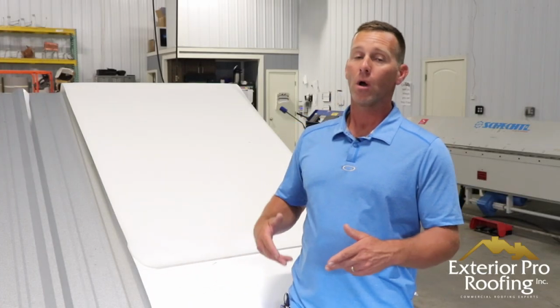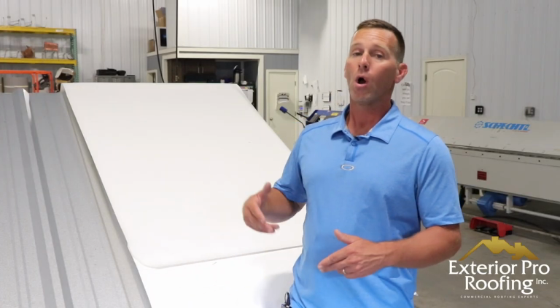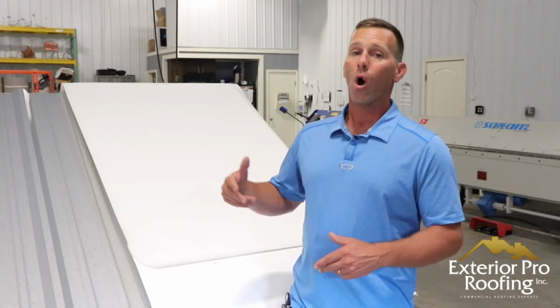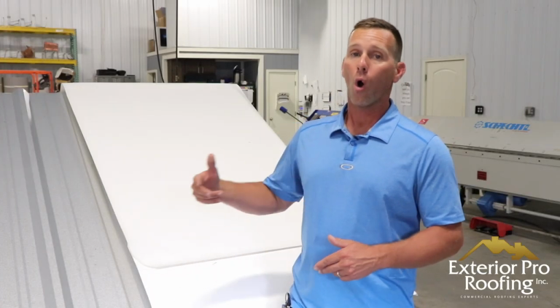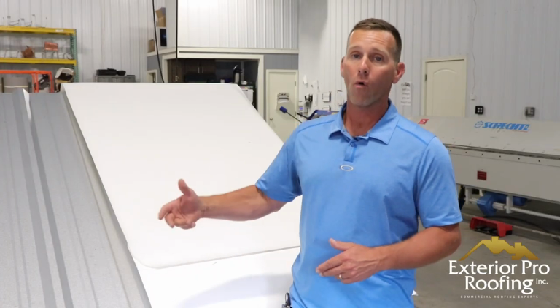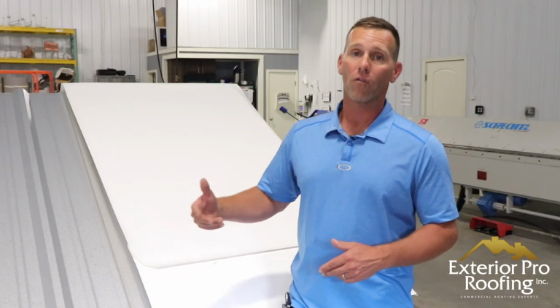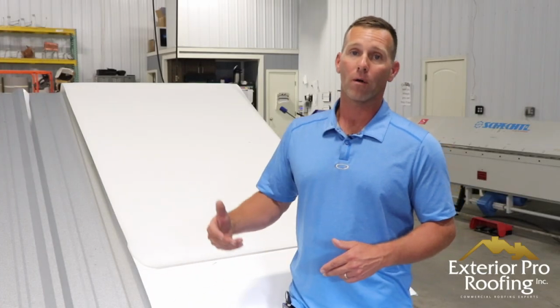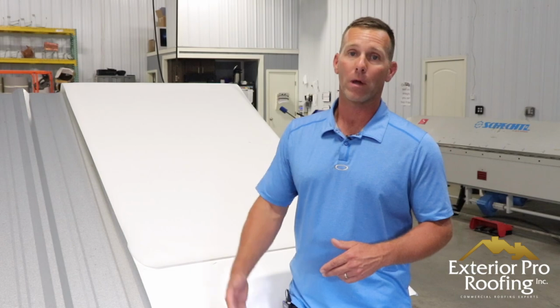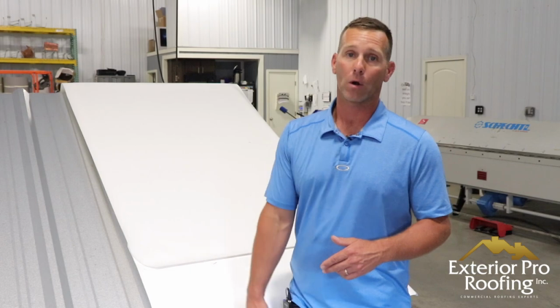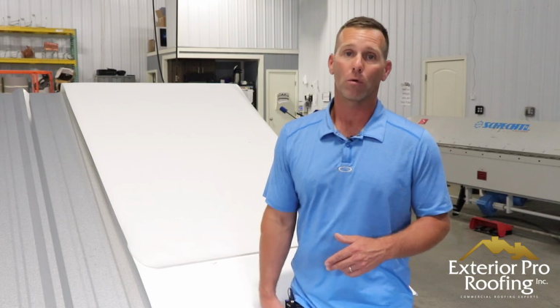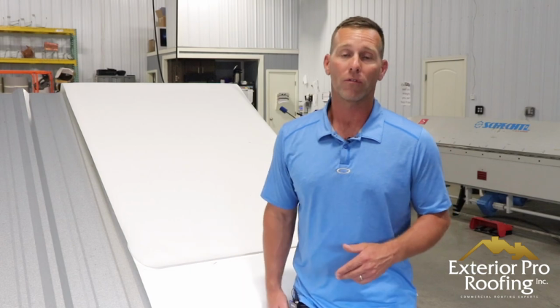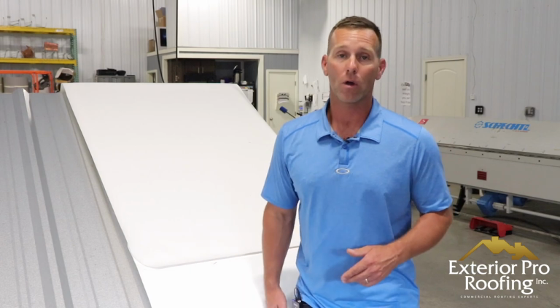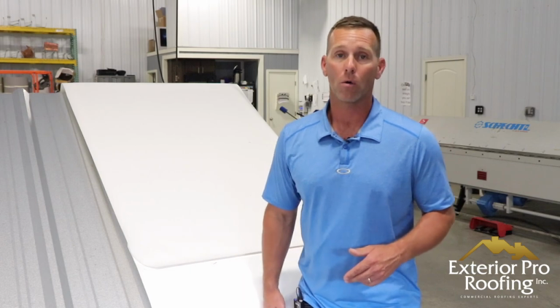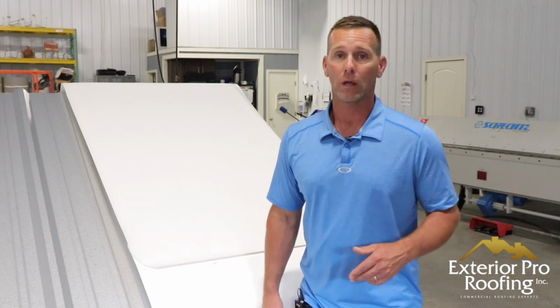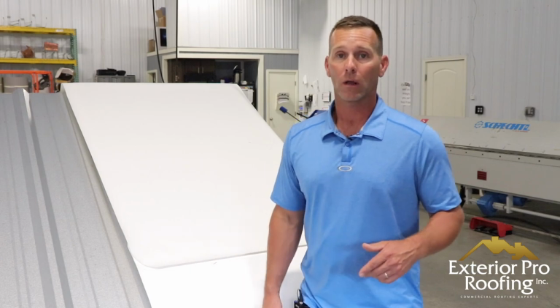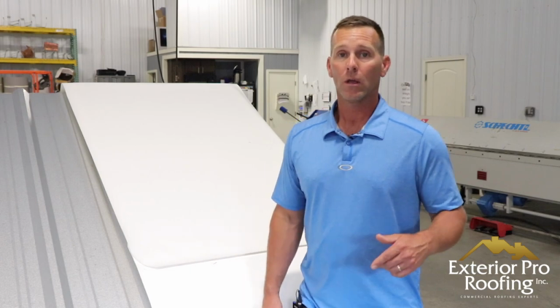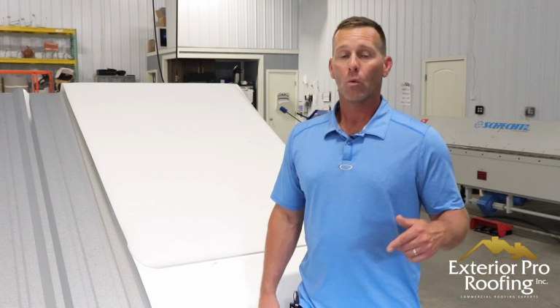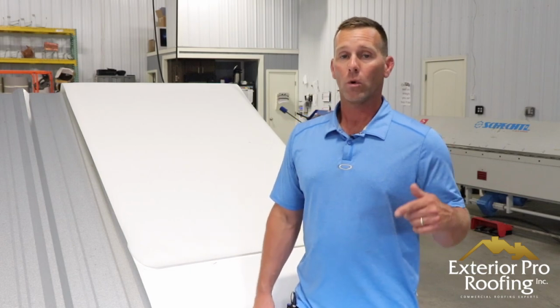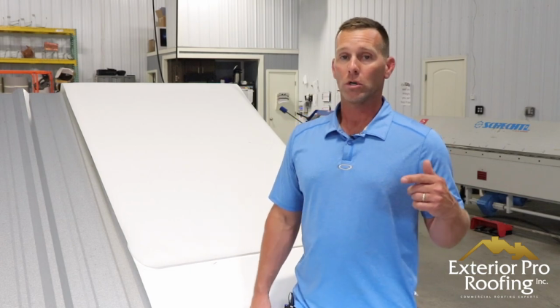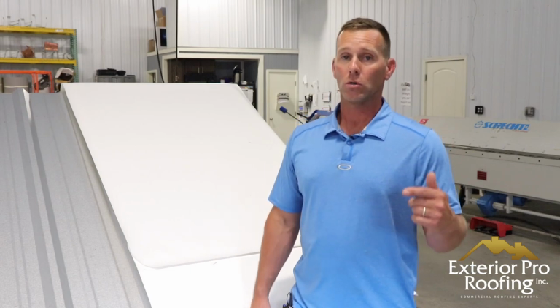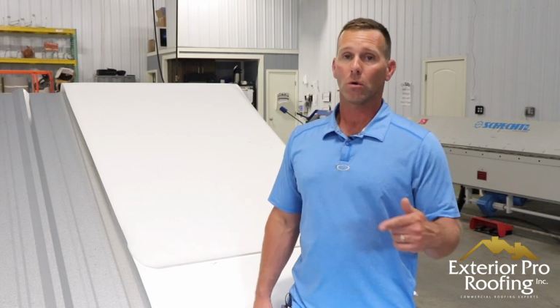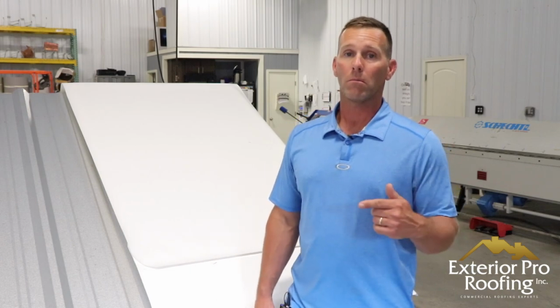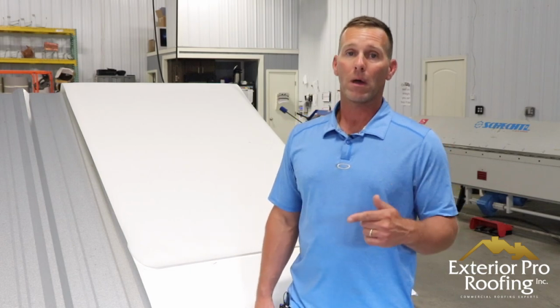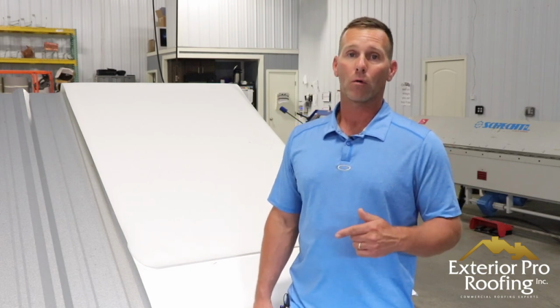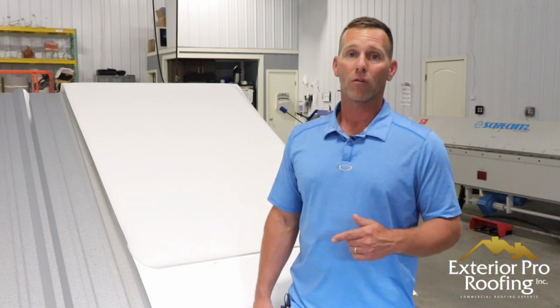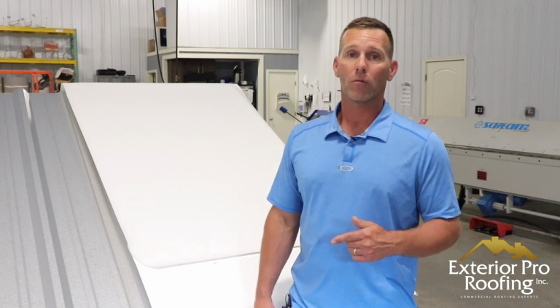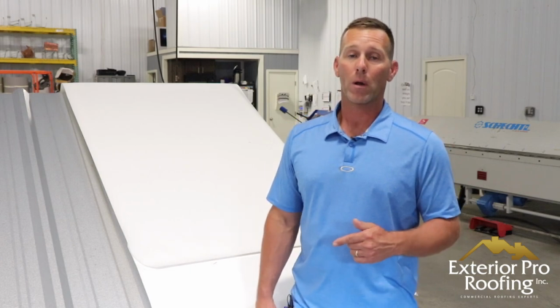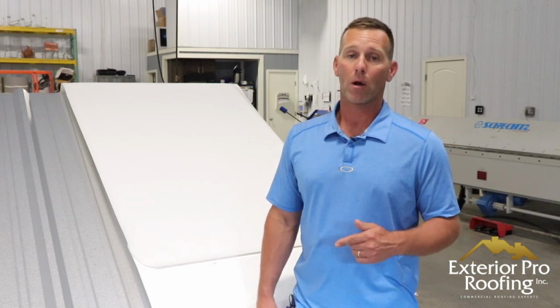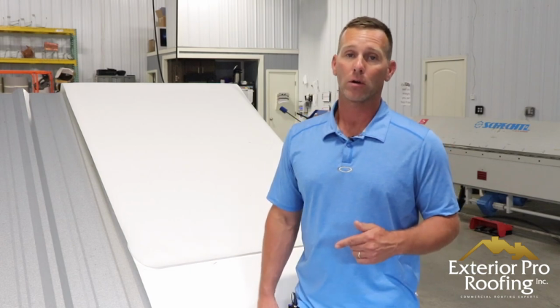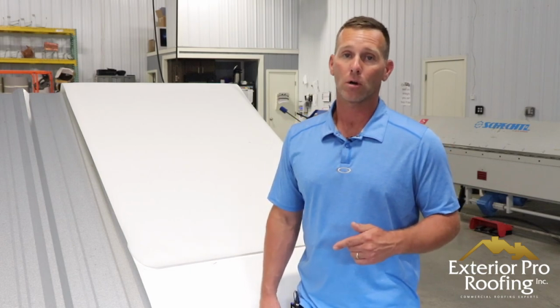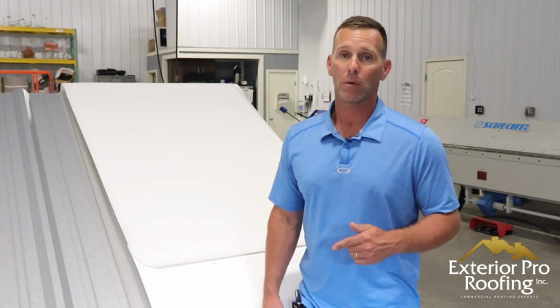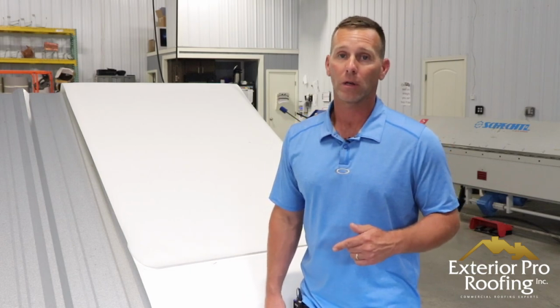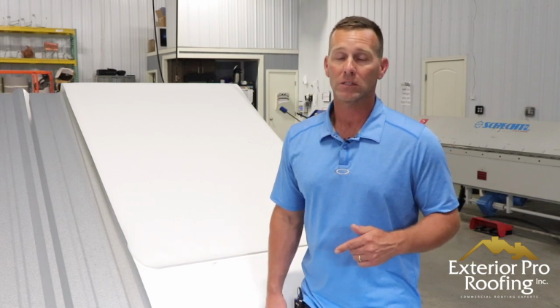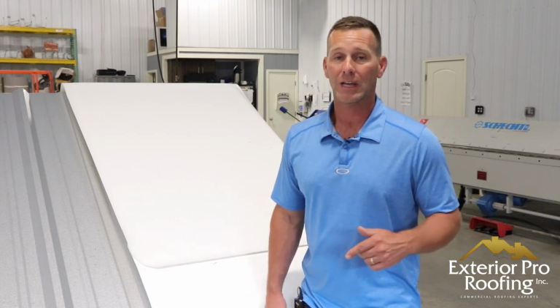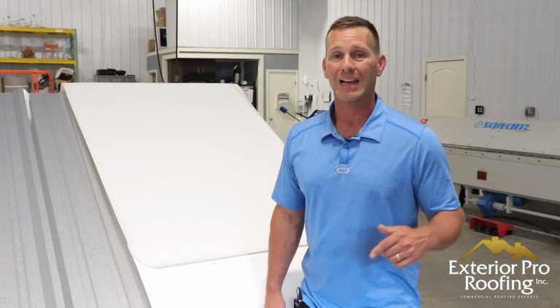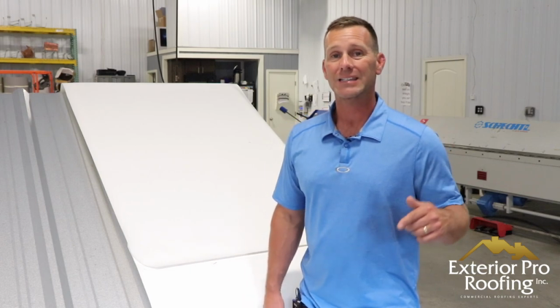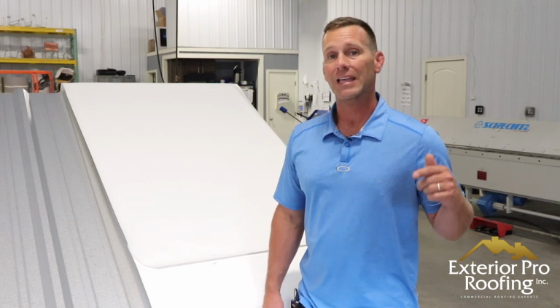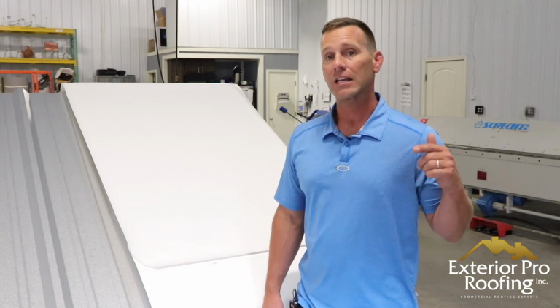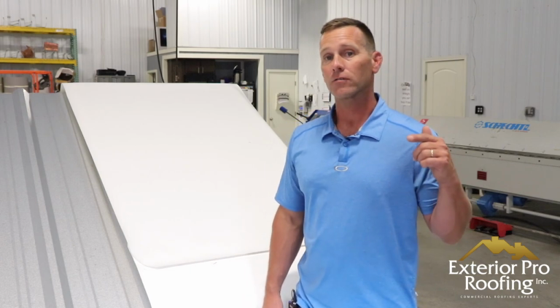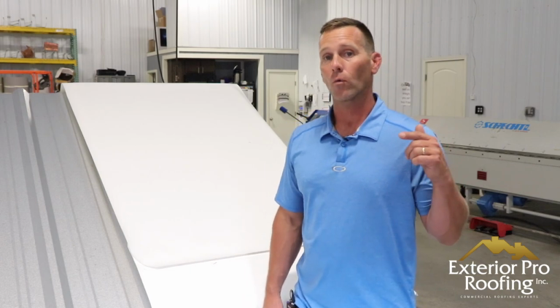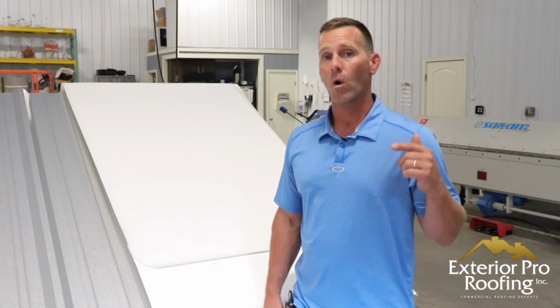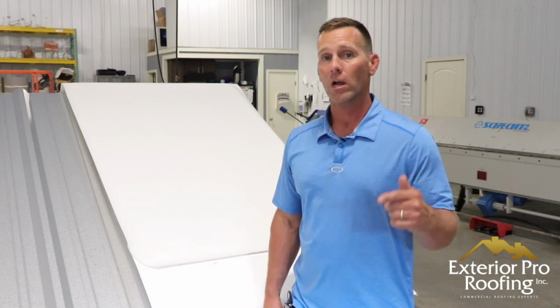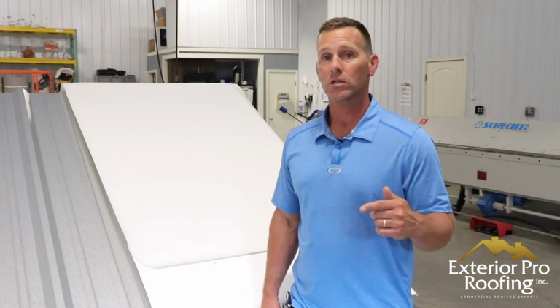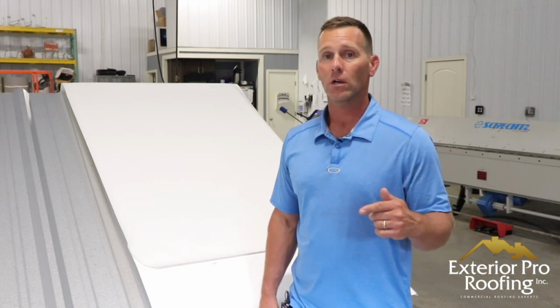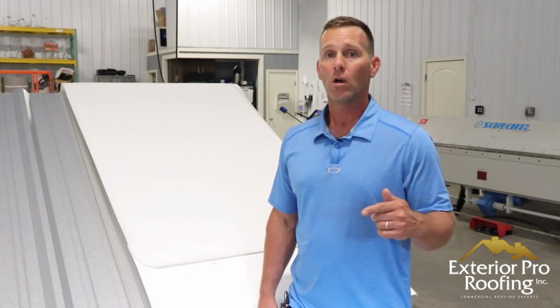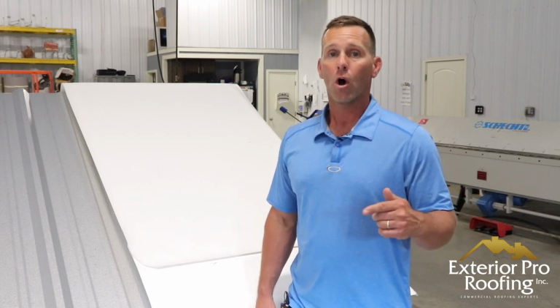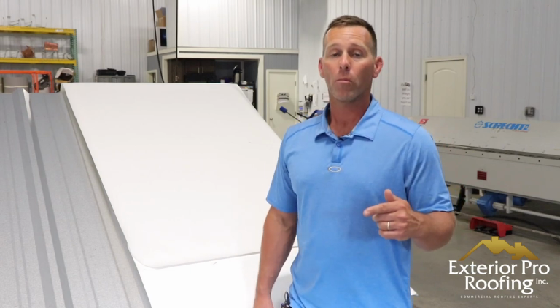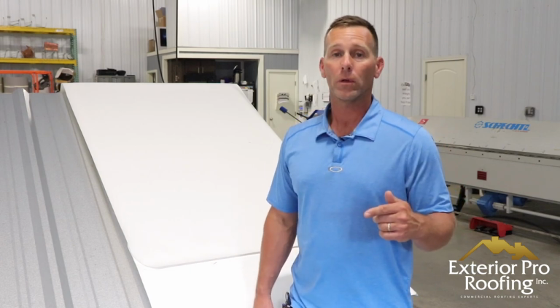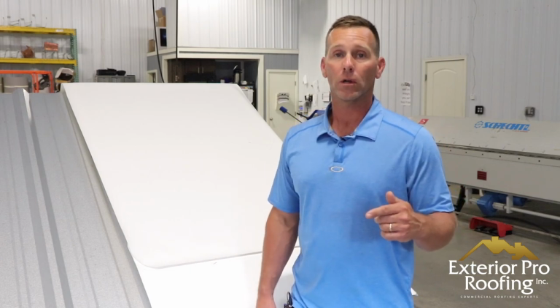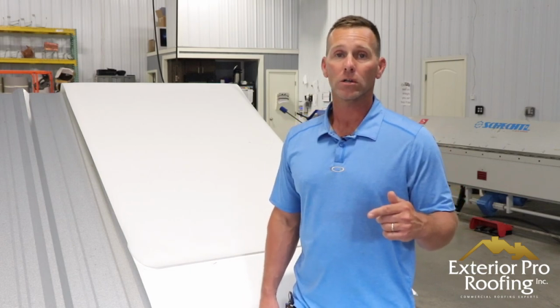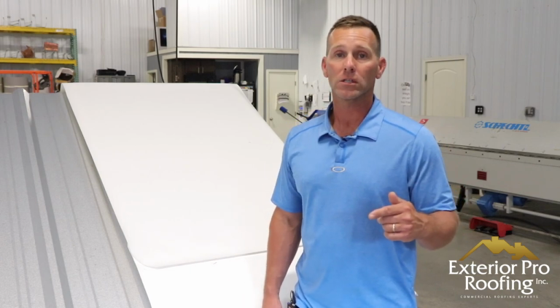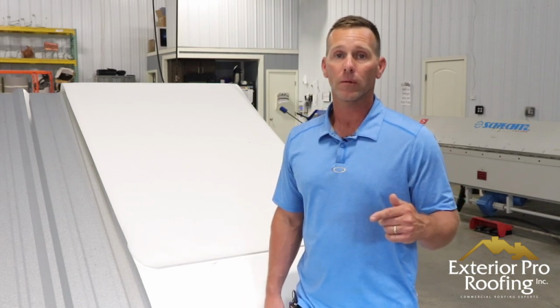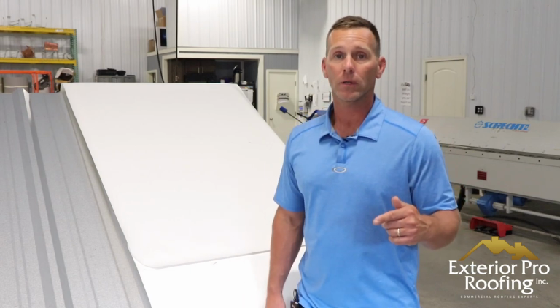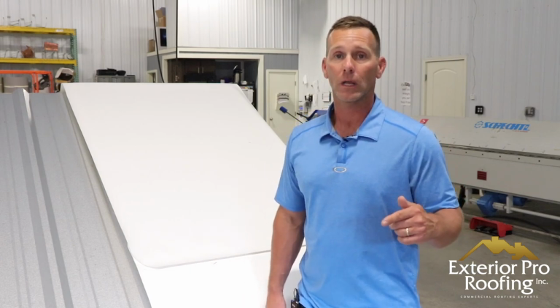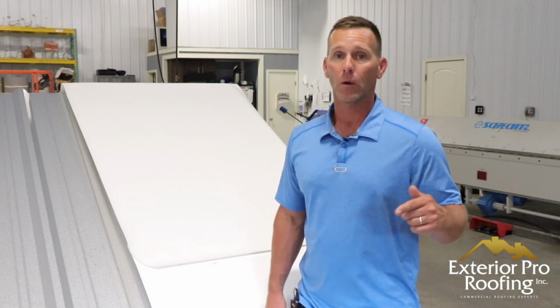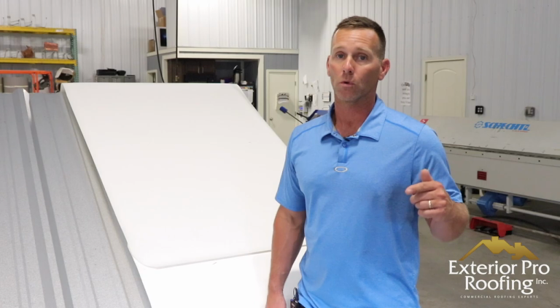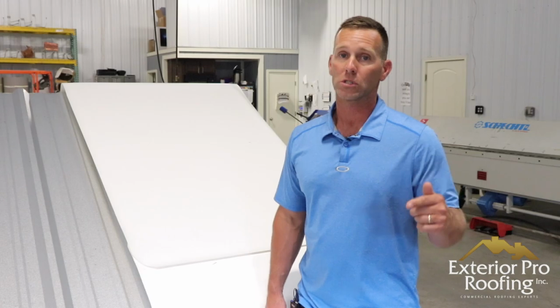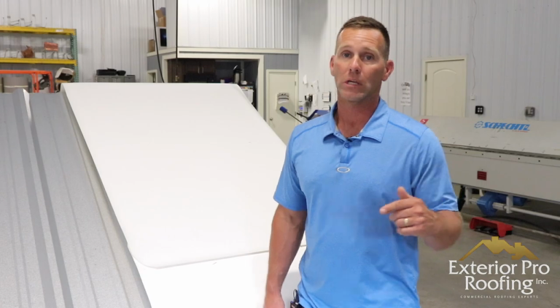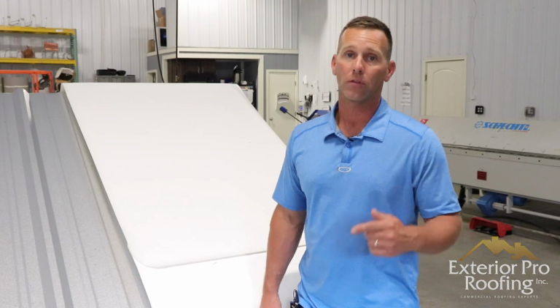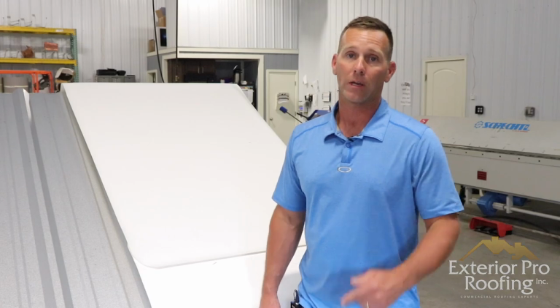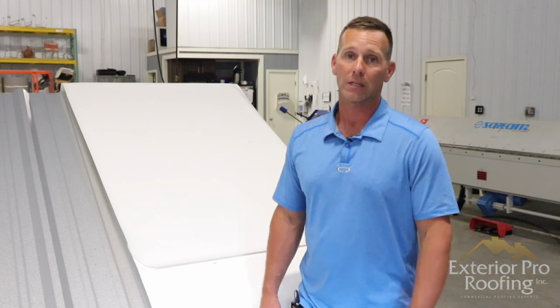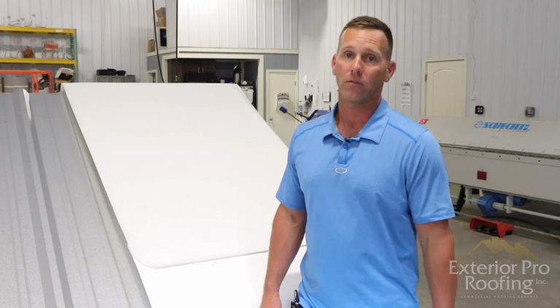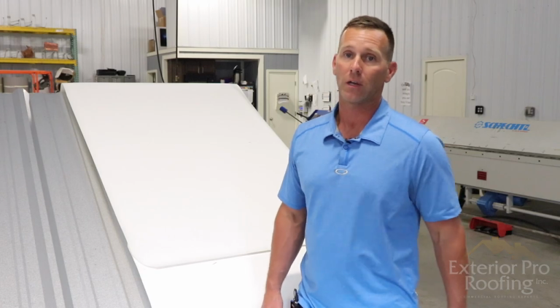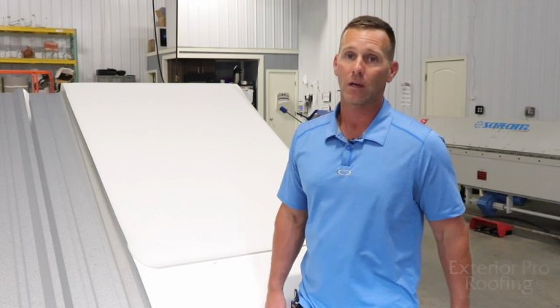That's my fourth big difference and why I prefer a metal roof retrofit system over a metal roof coating when you're doing metal roof repair on your buildings. Thanks for watching, hope you learned something, and we'll see you on the next video.